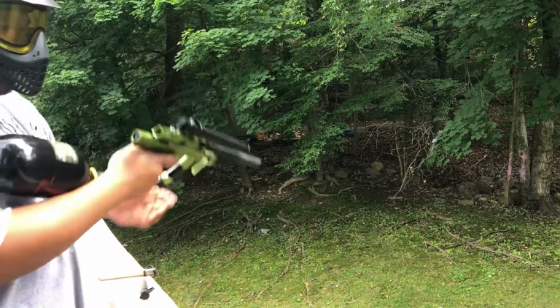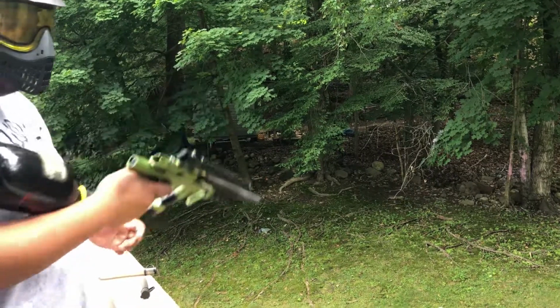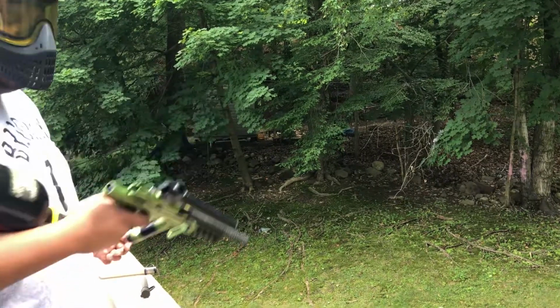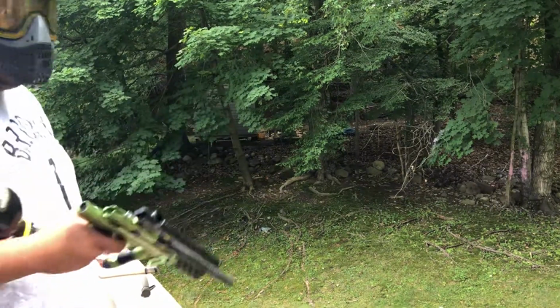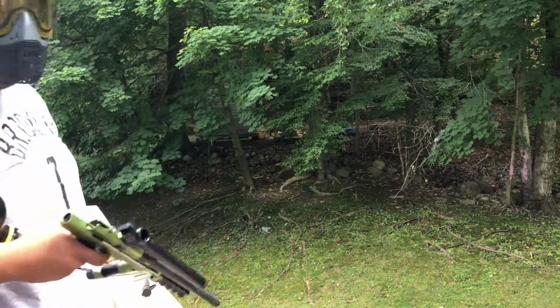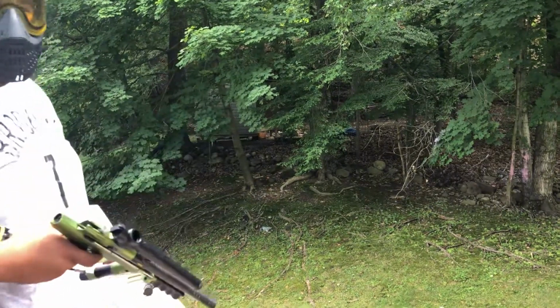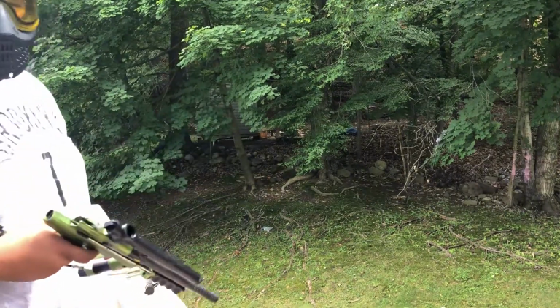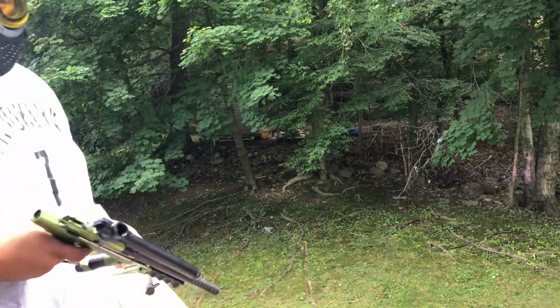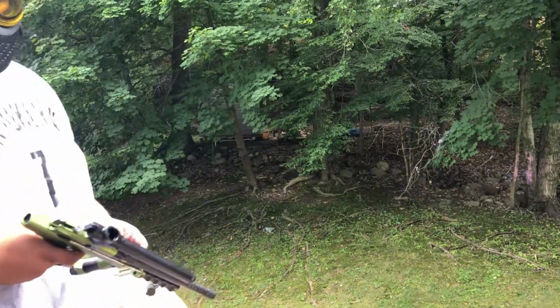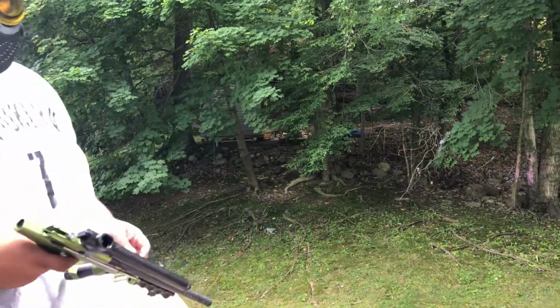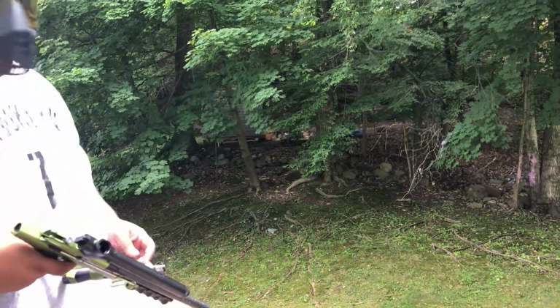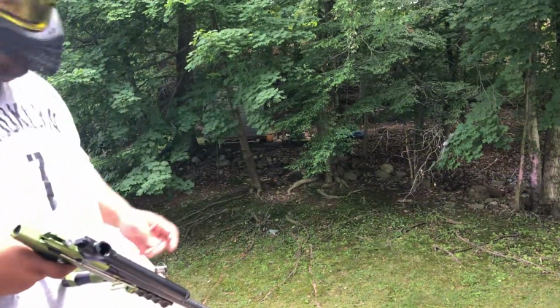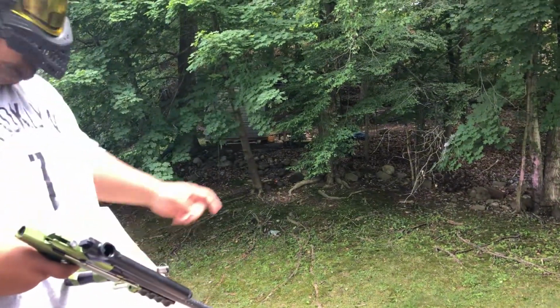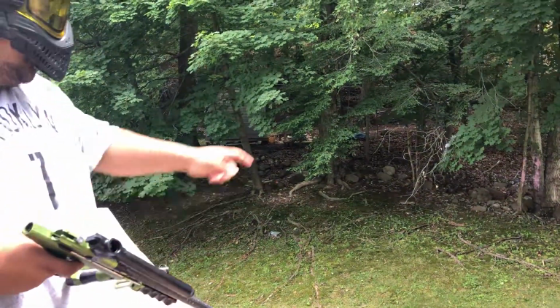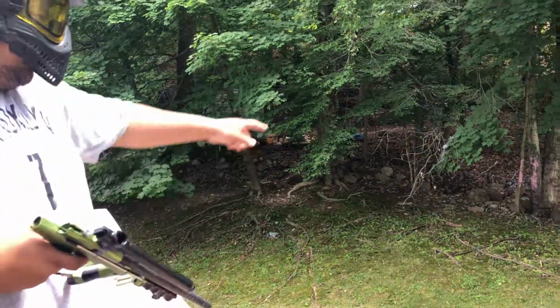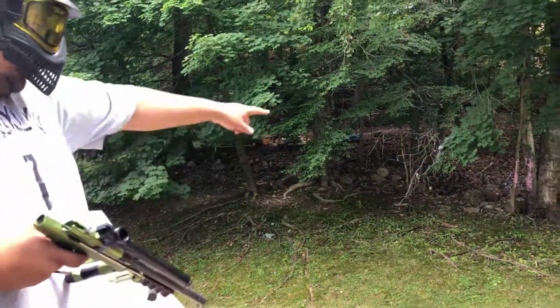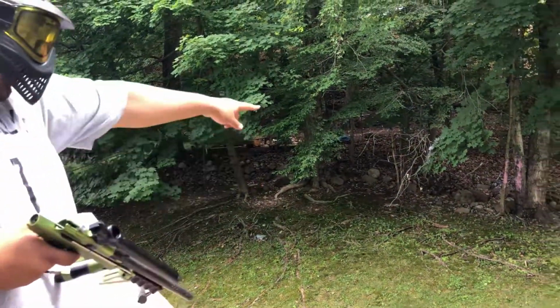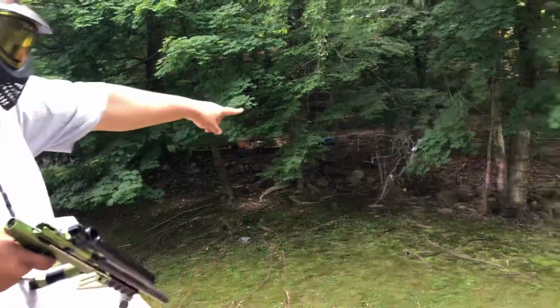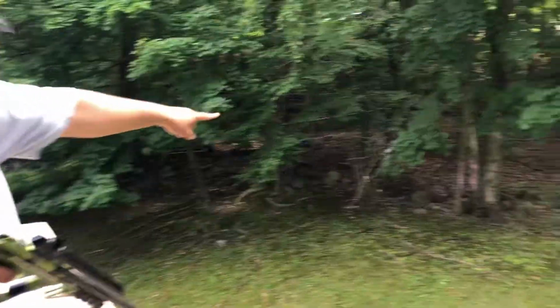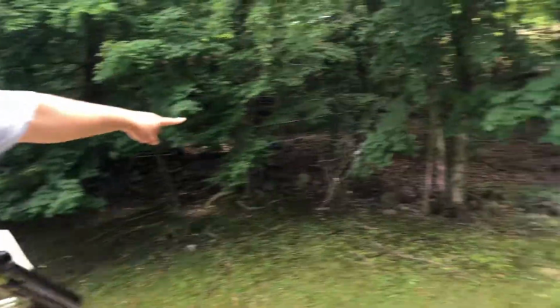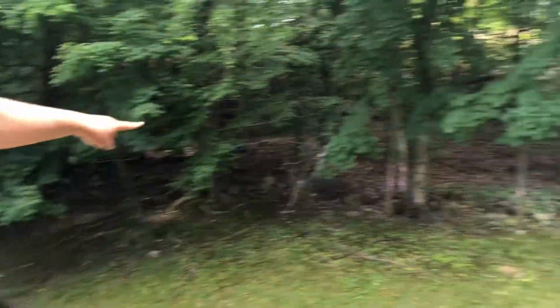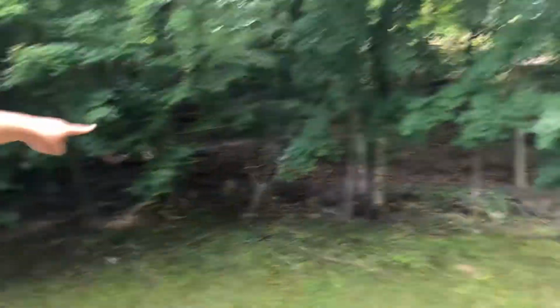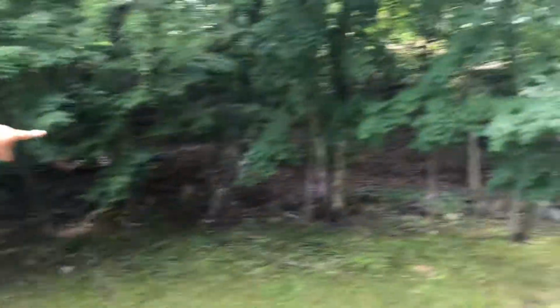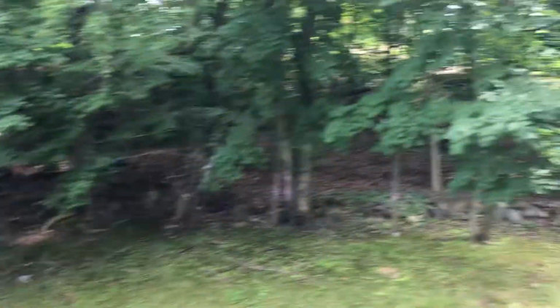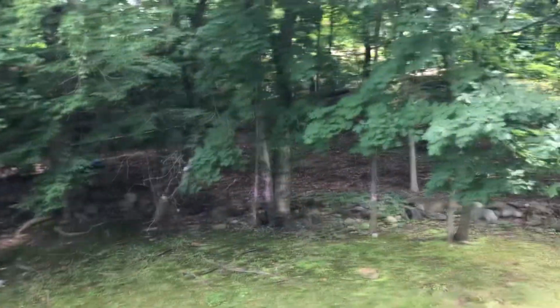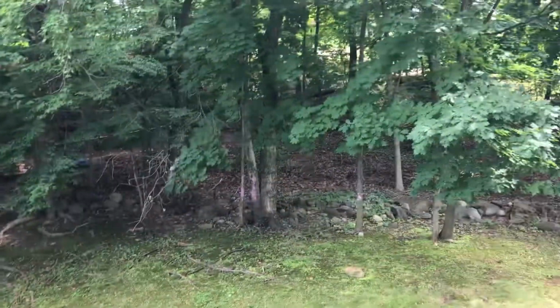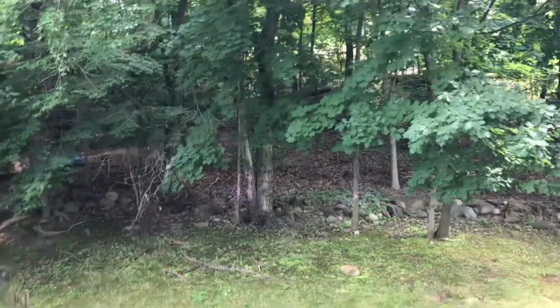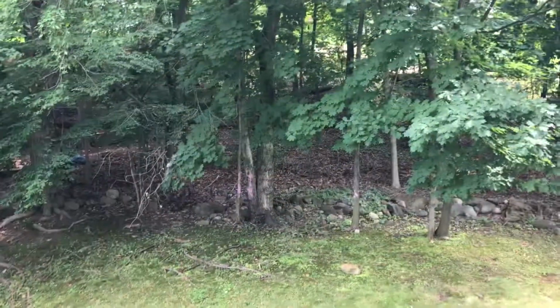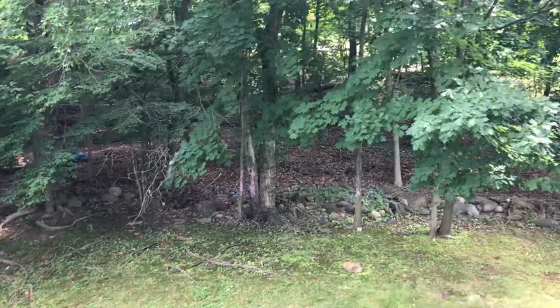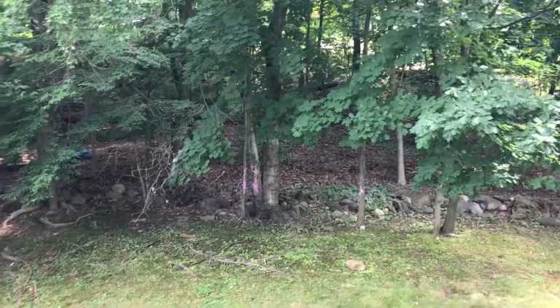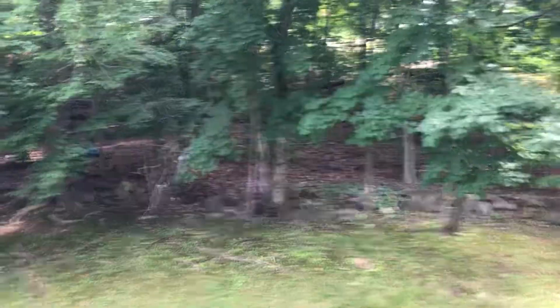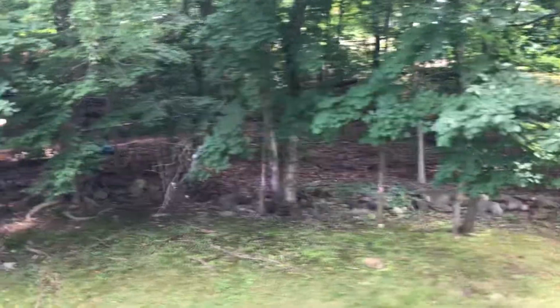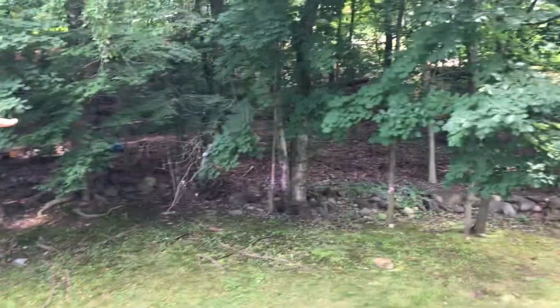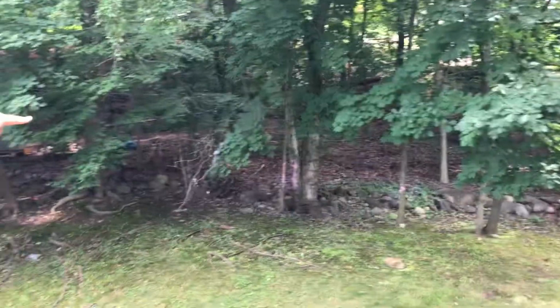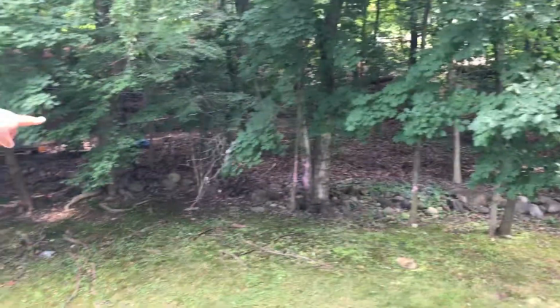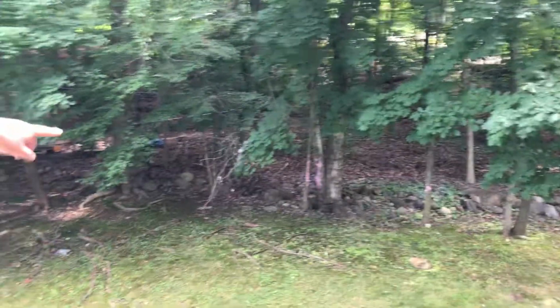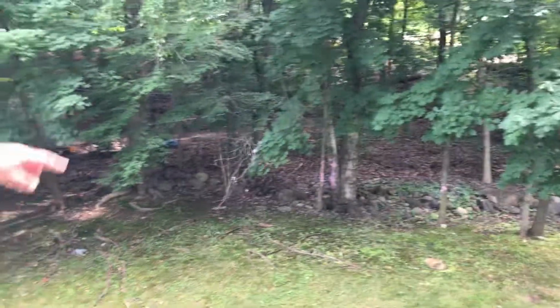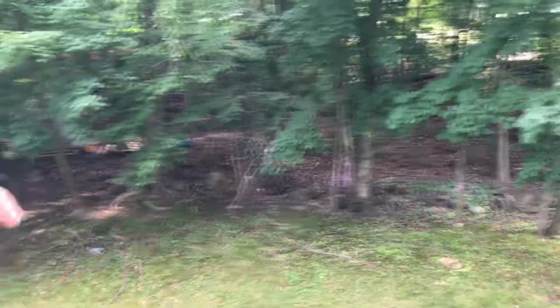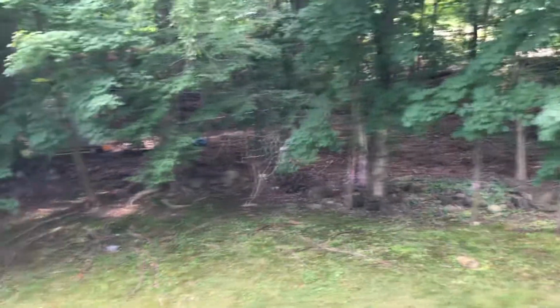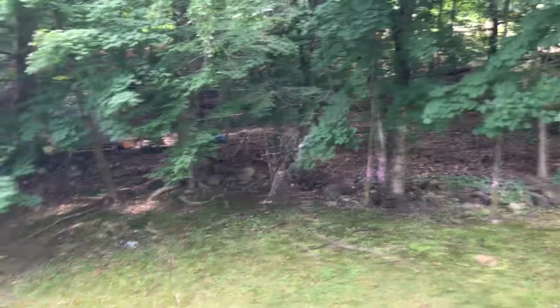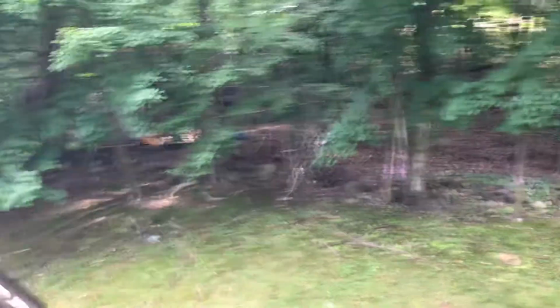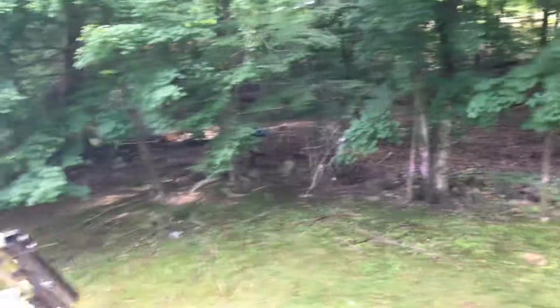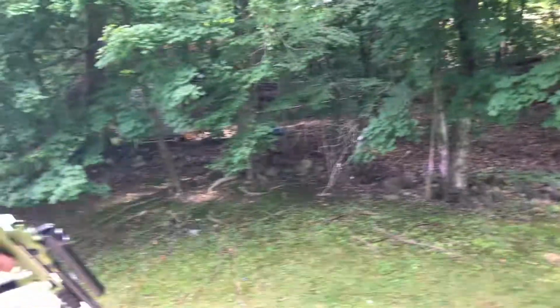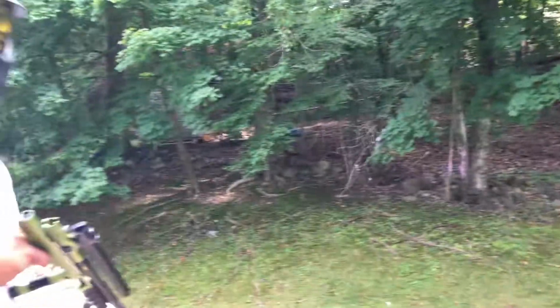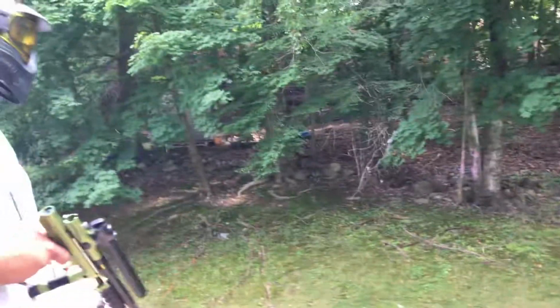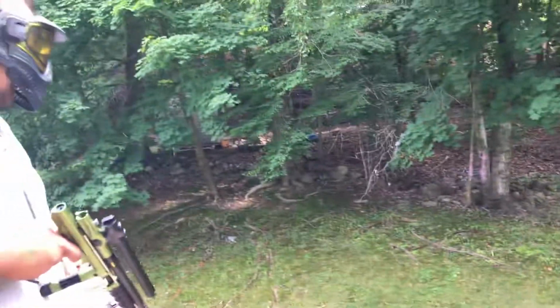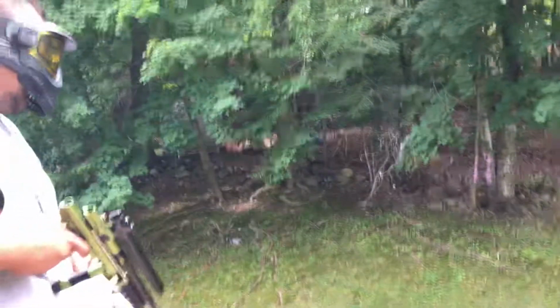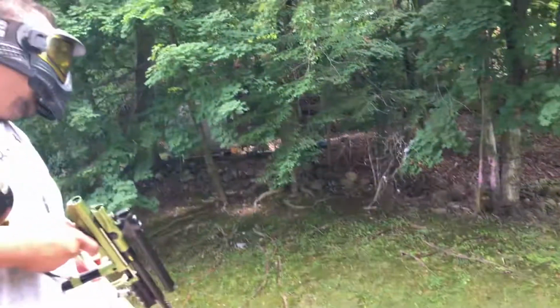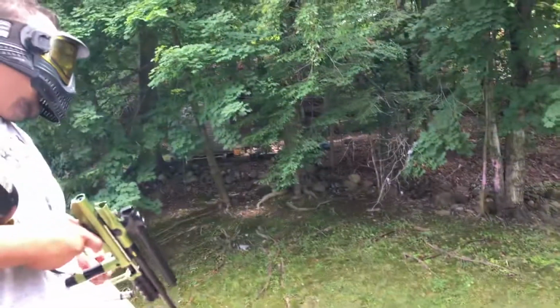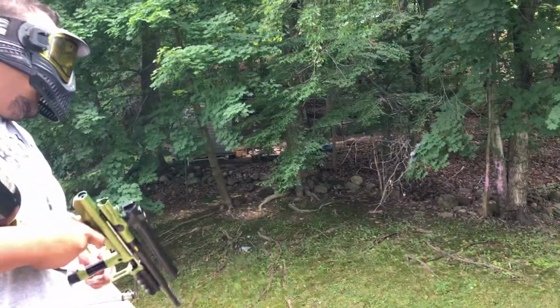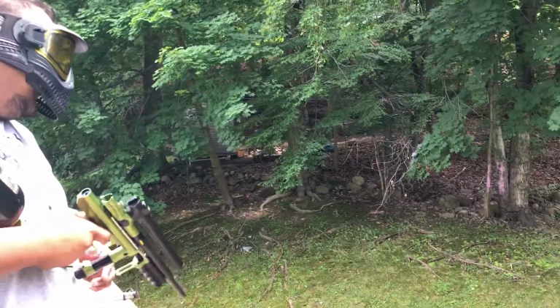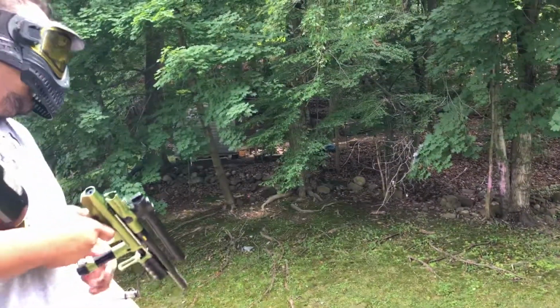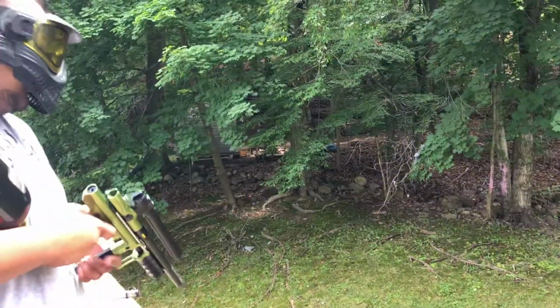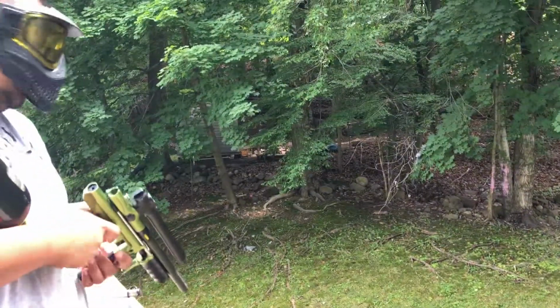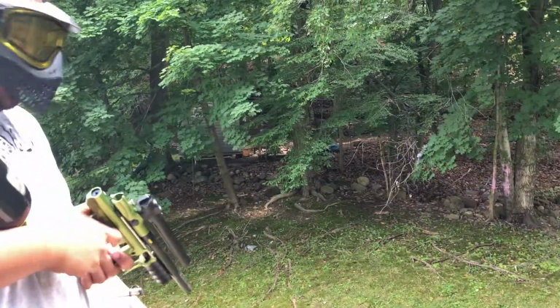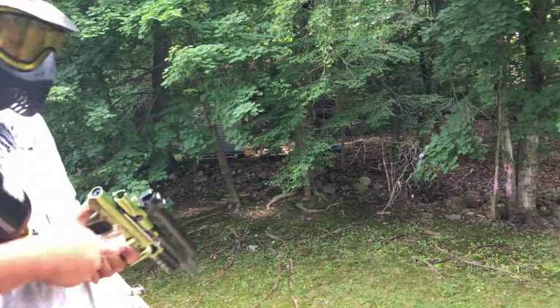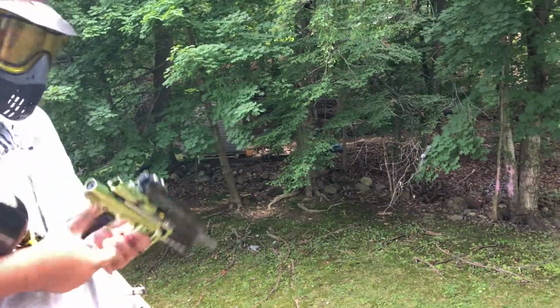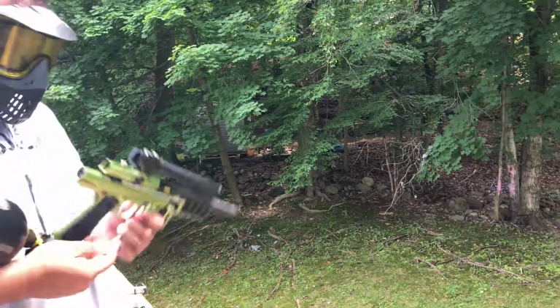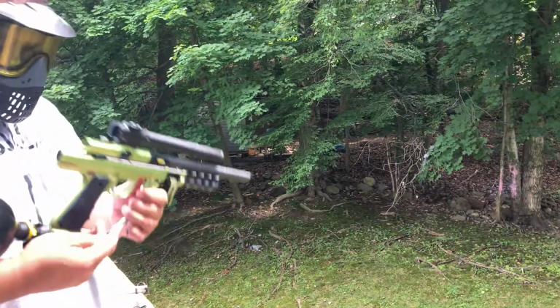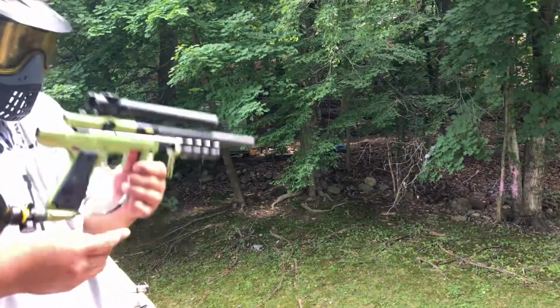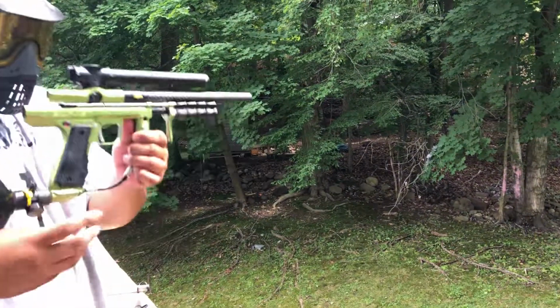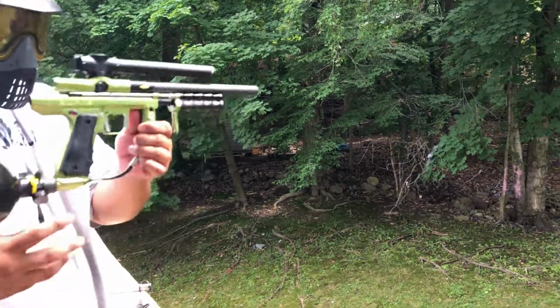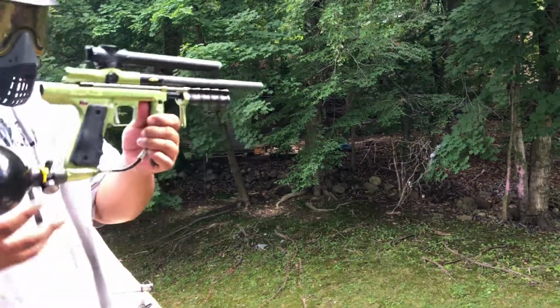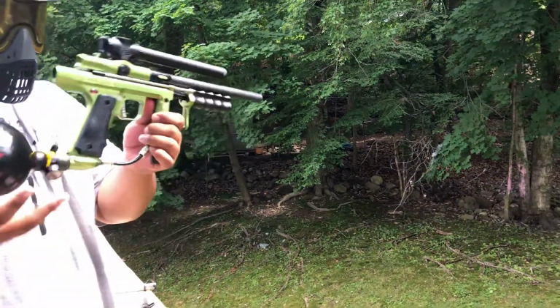Are you trying to hit that tree? Yeah, well I mean I got a decent — I don't know if you can see it. A decent collection of shots there, but there you go.